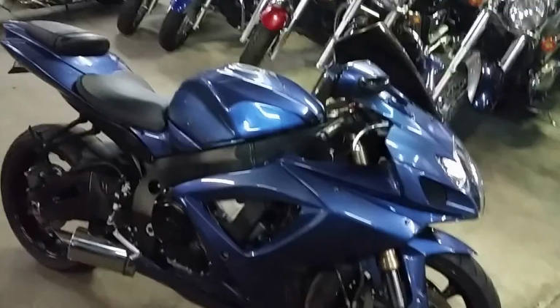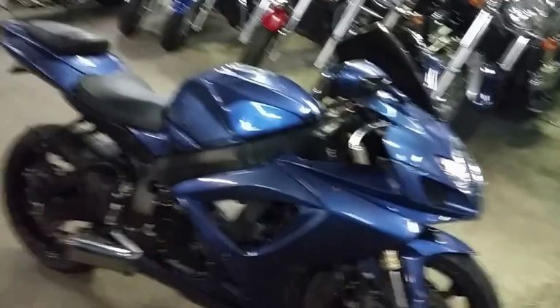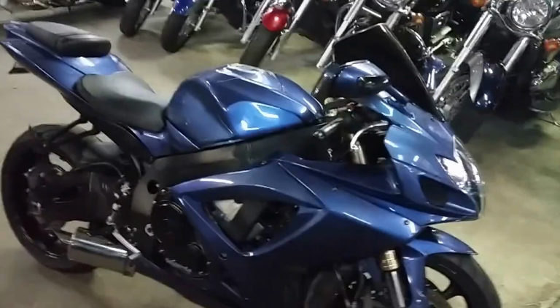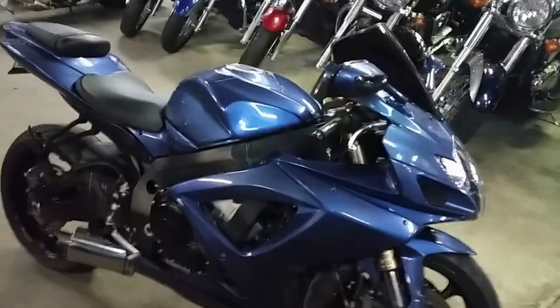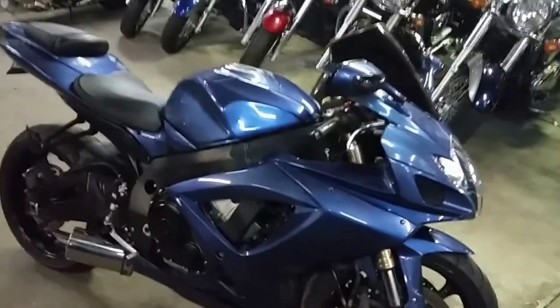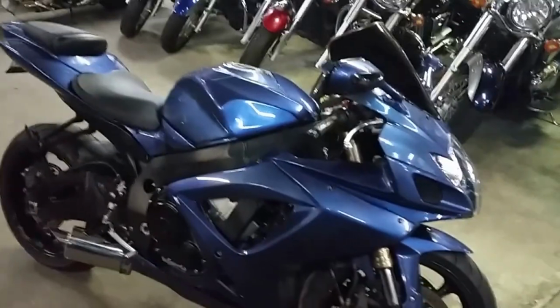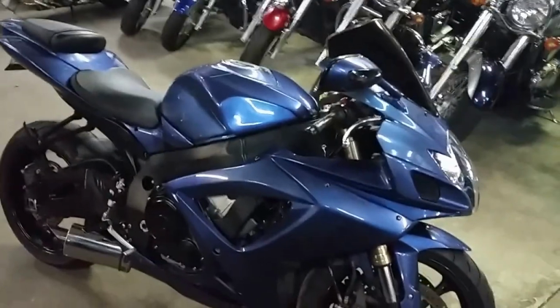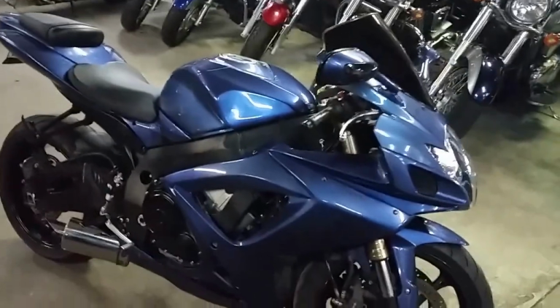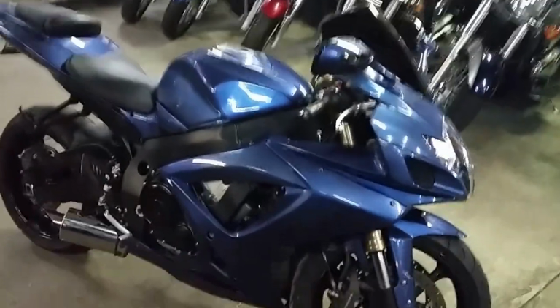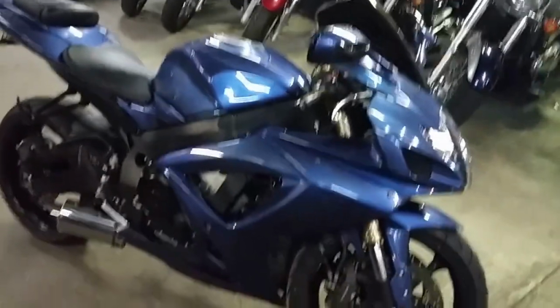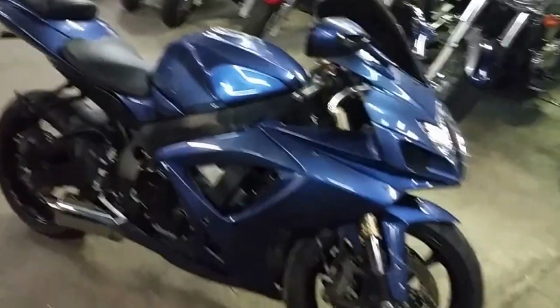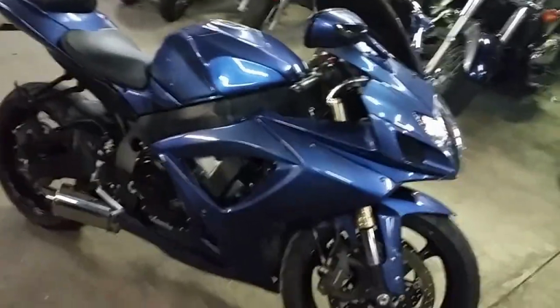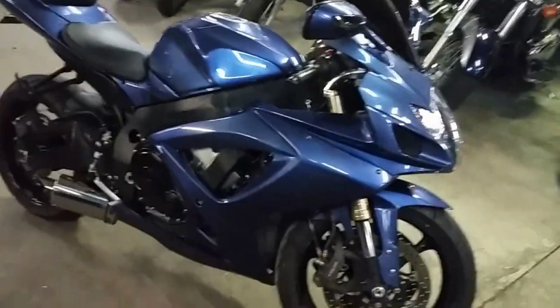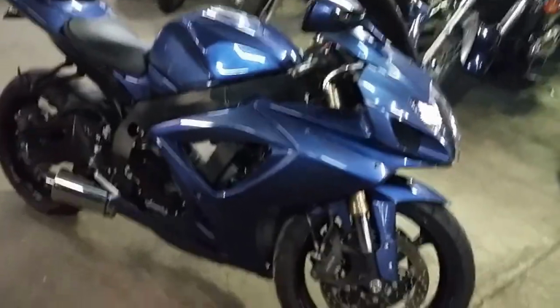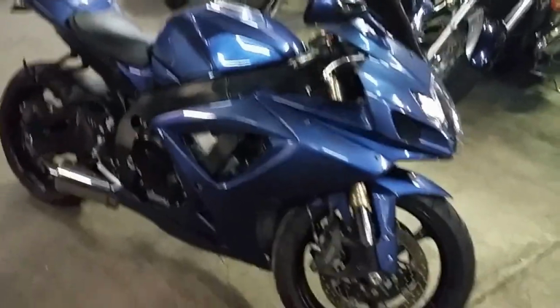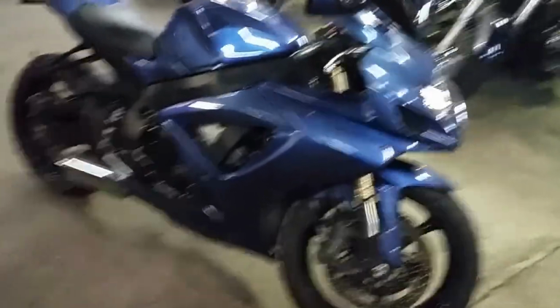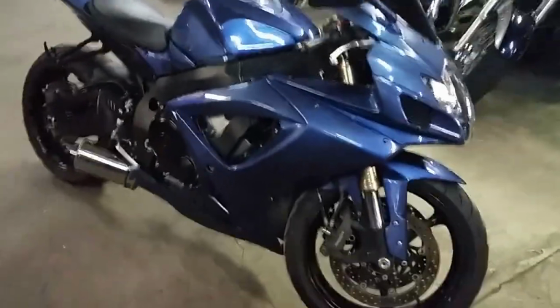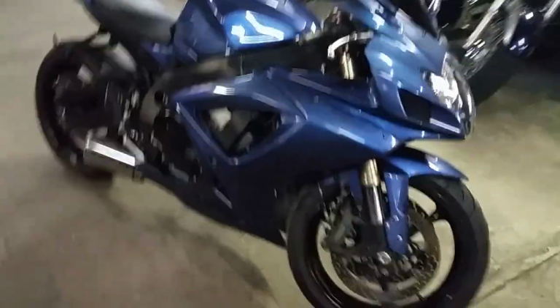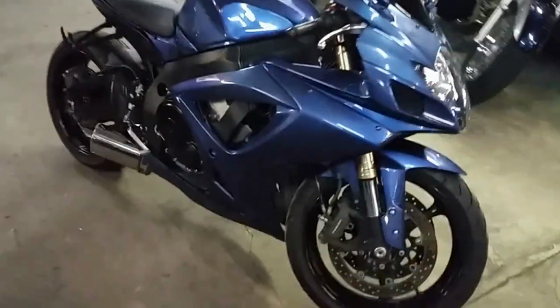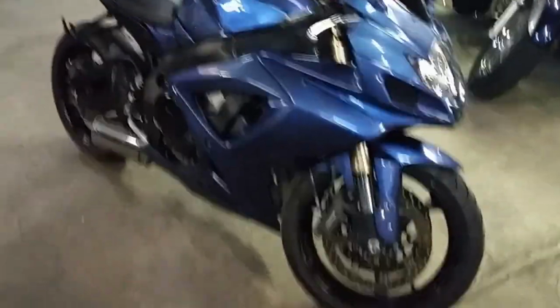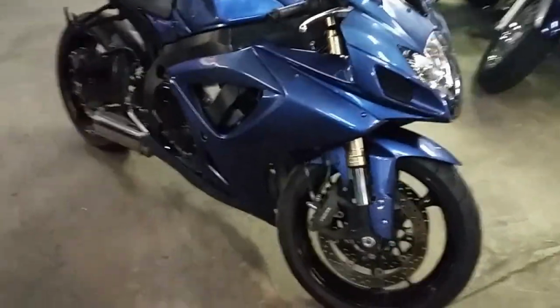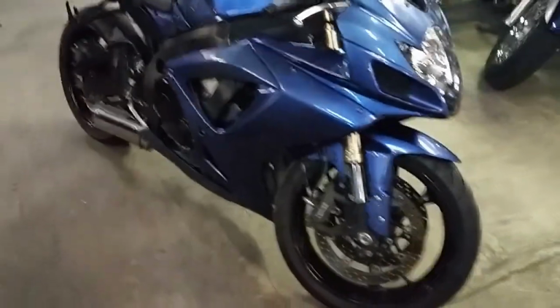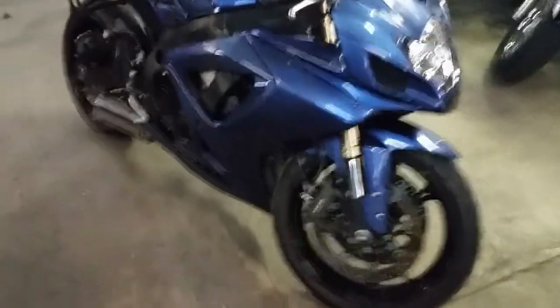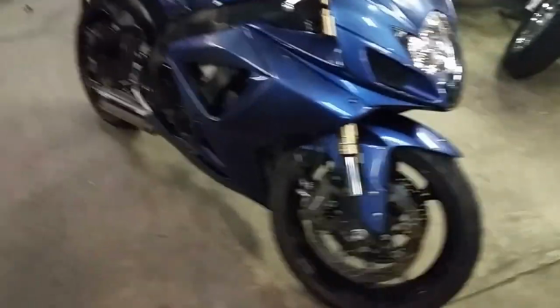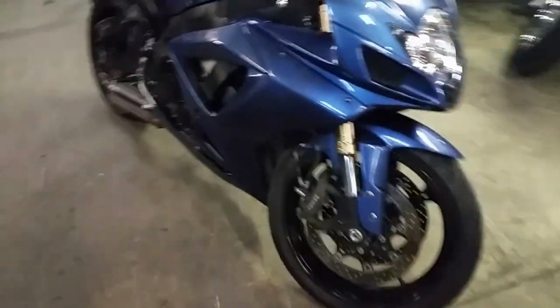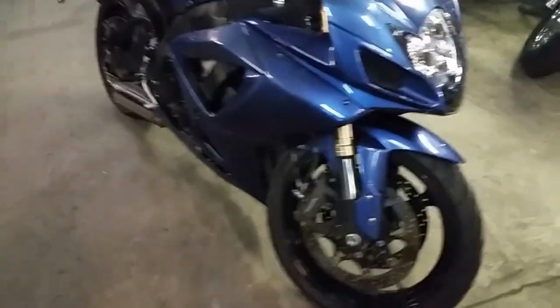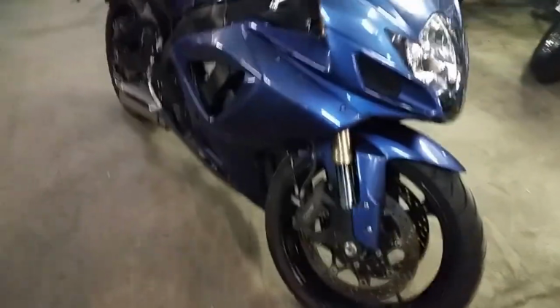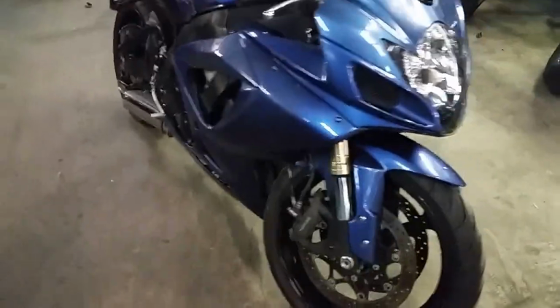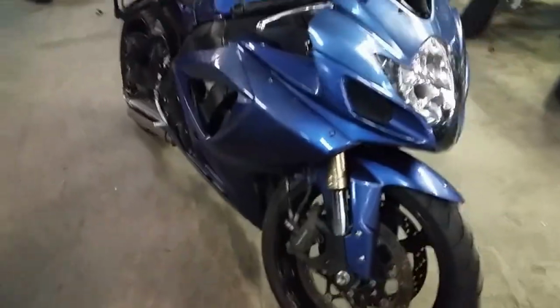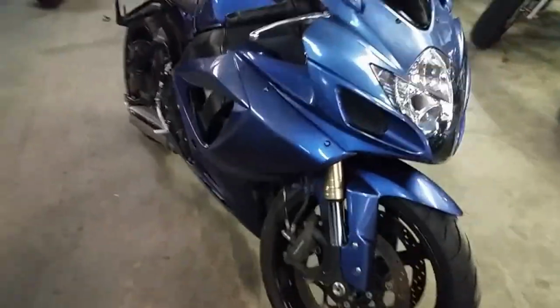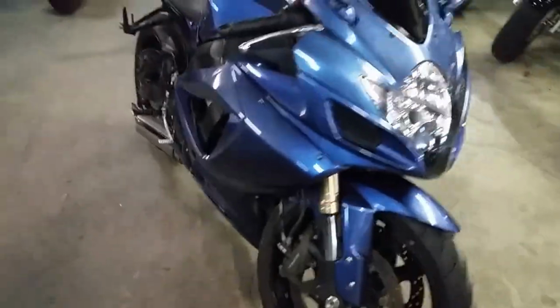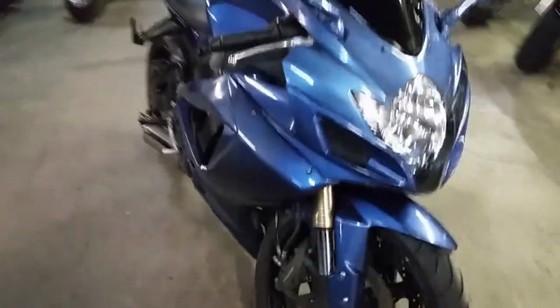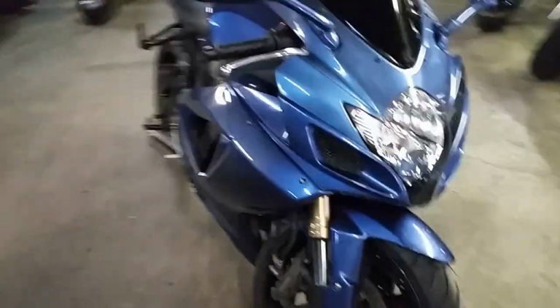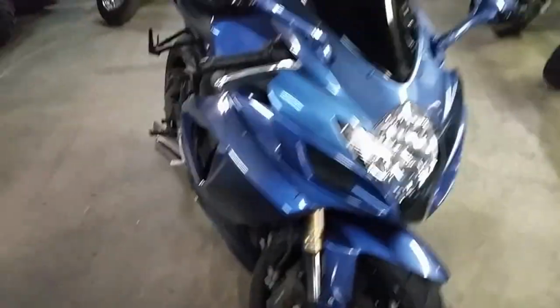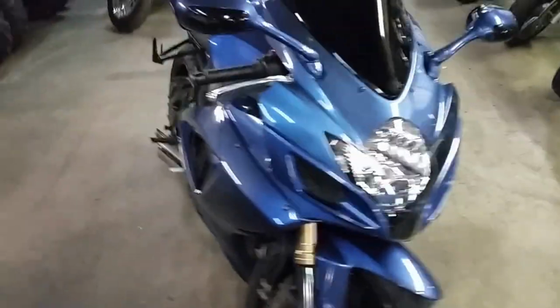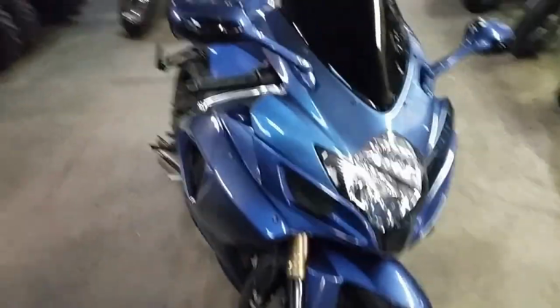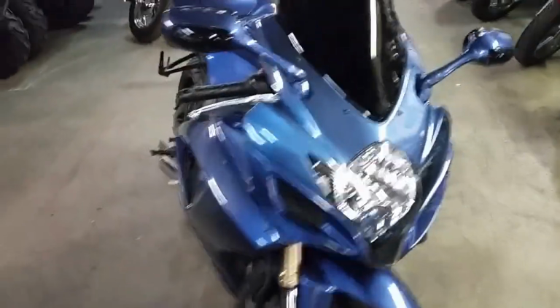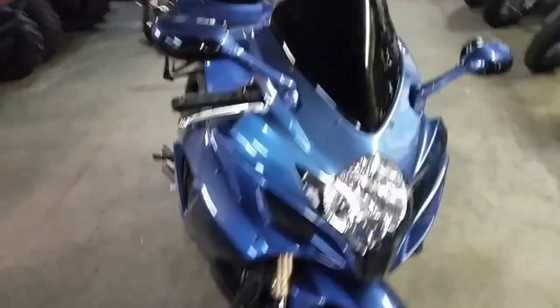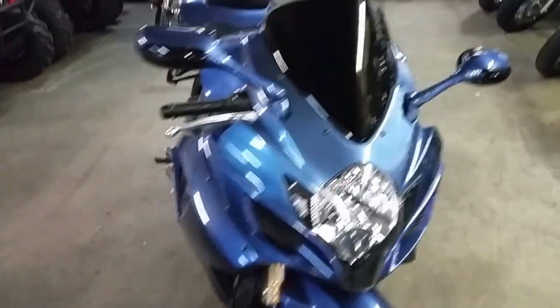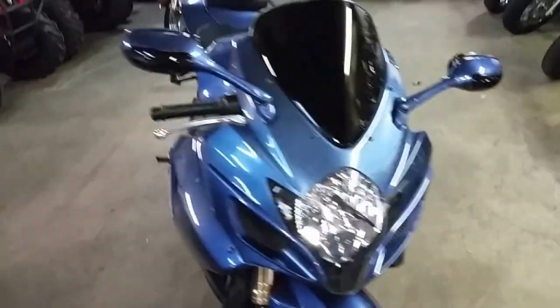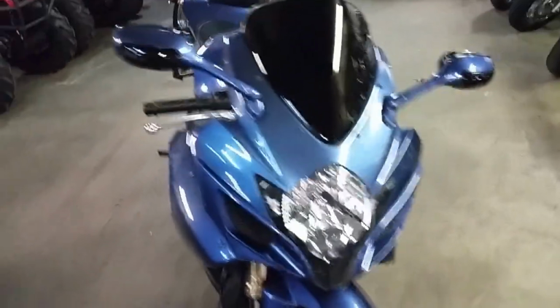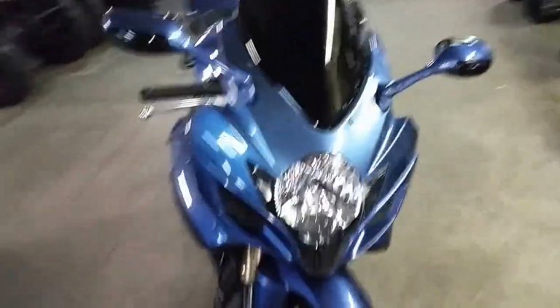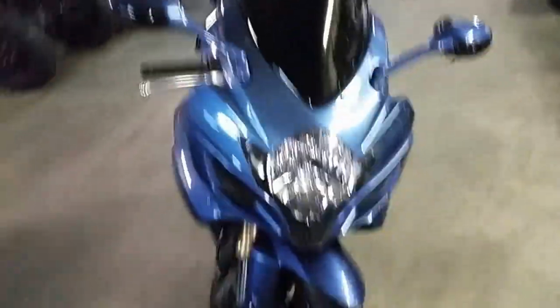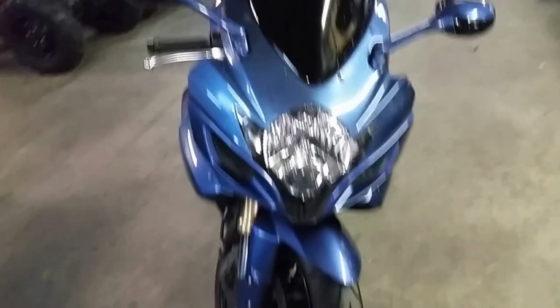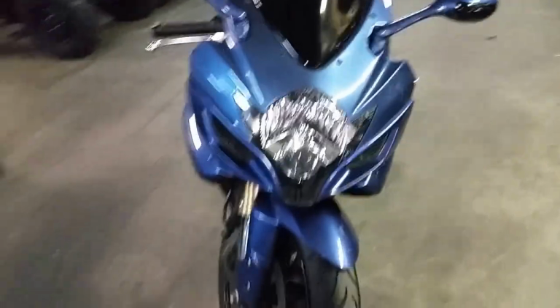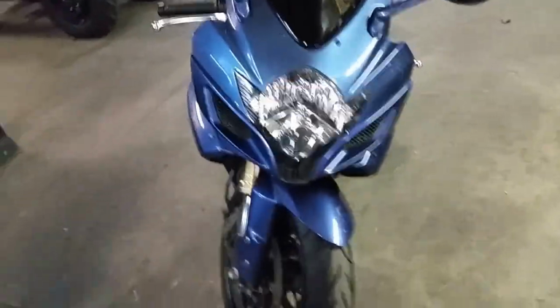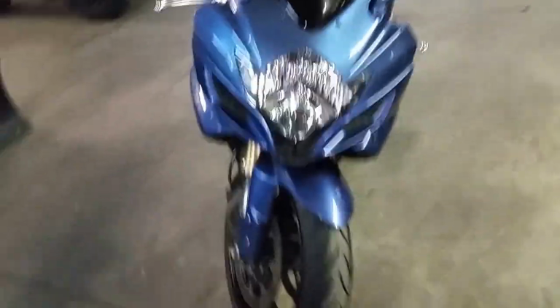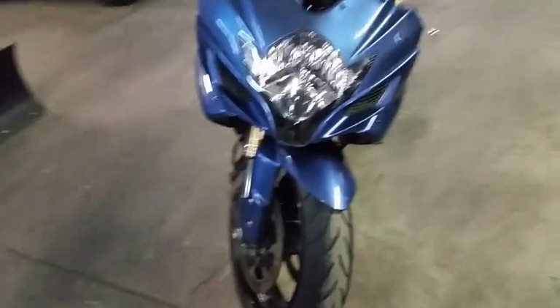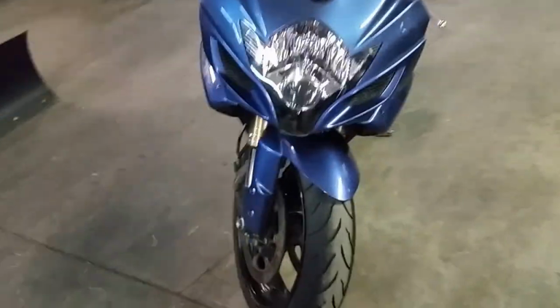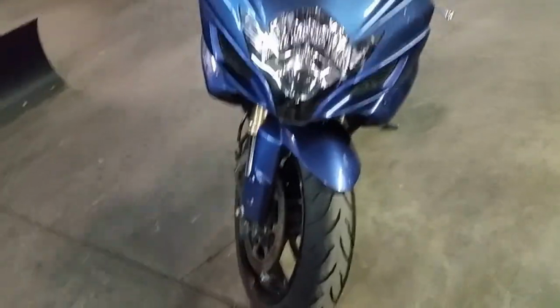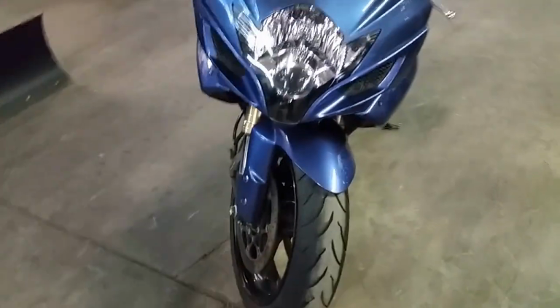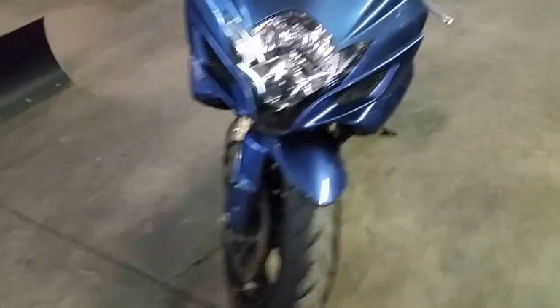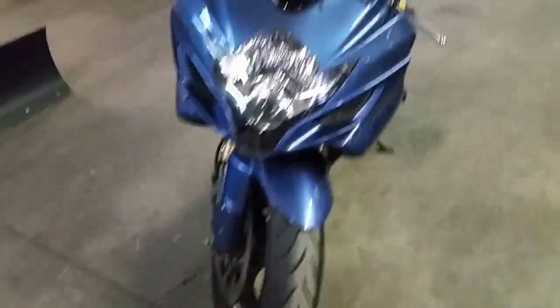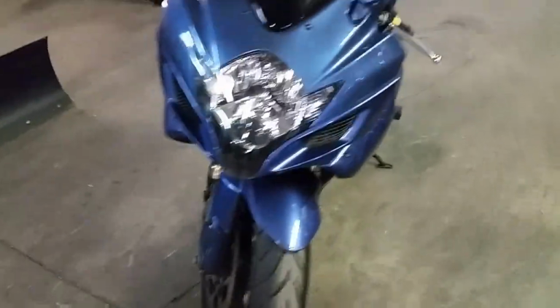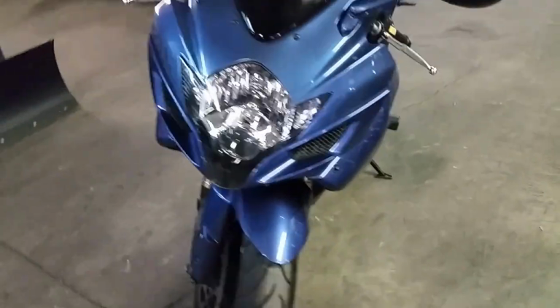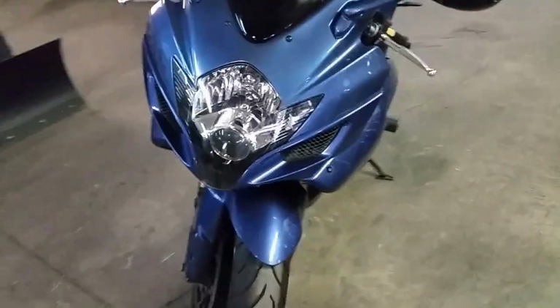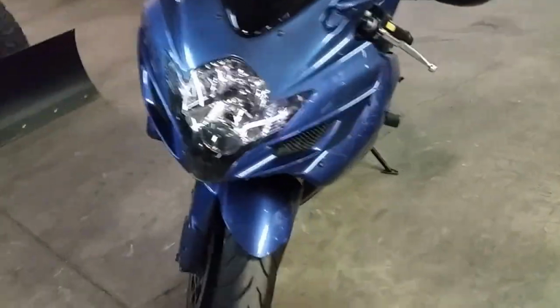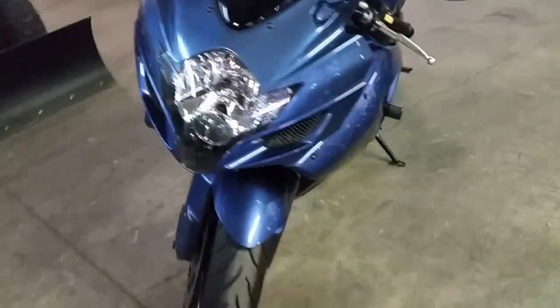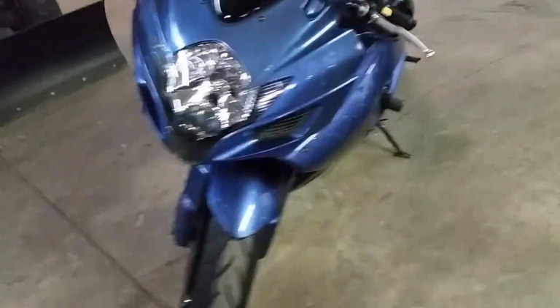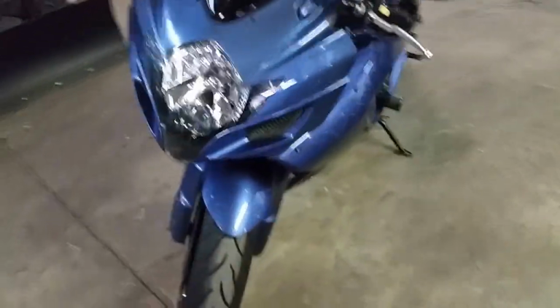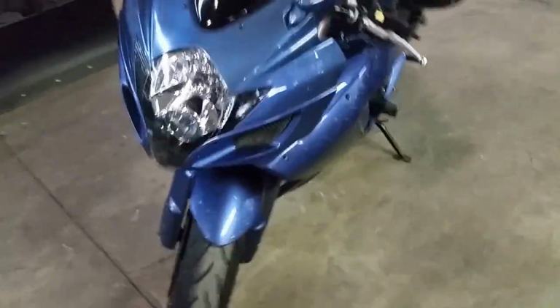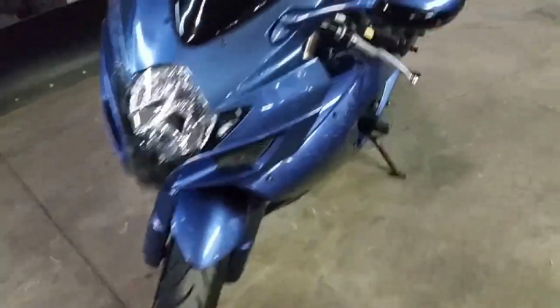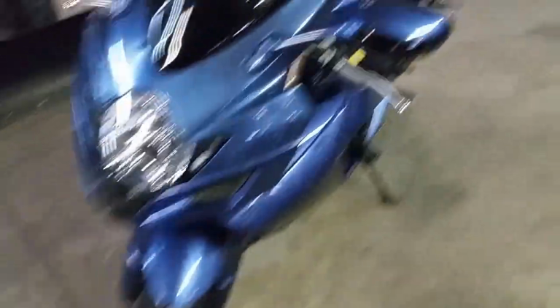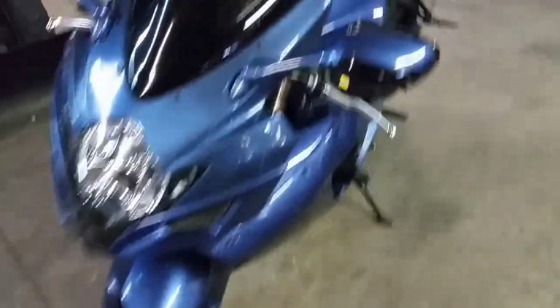Hey guys, it's Chad and Andrew here at Approval Power Sports. We've got over 450 used bikes in our showroom, and we've got guaranteed financing on all of them.